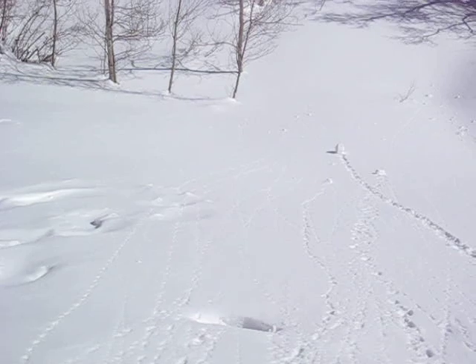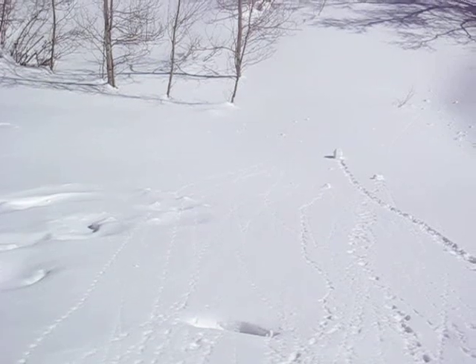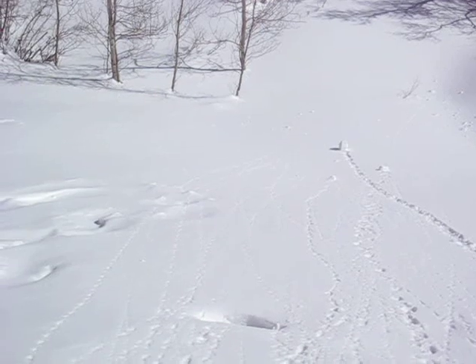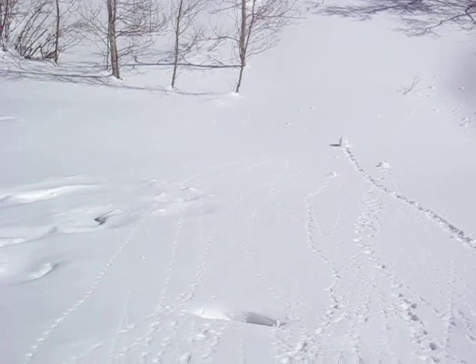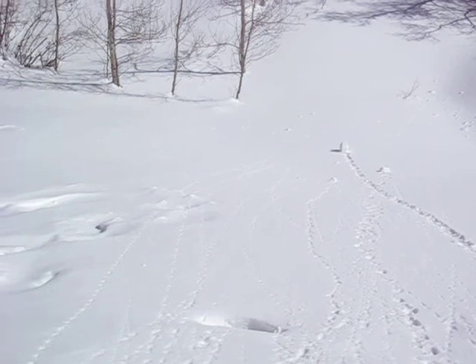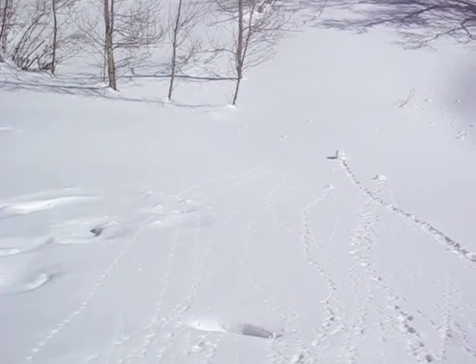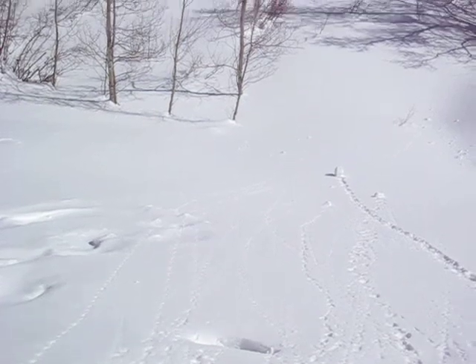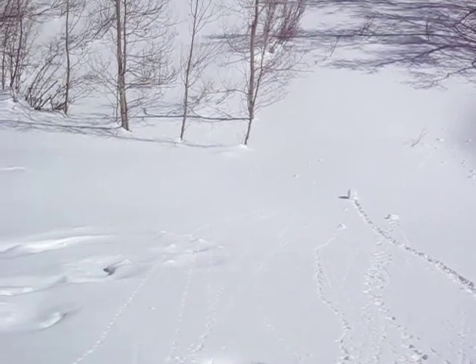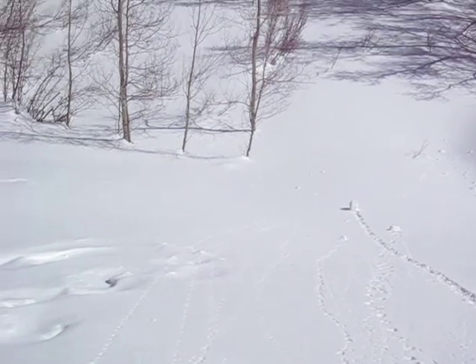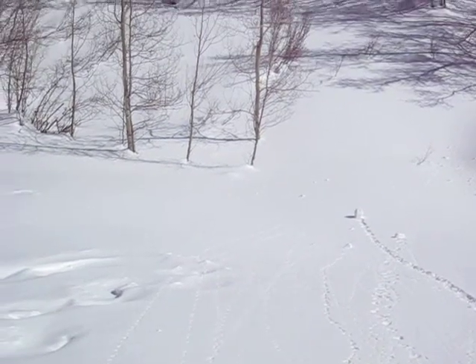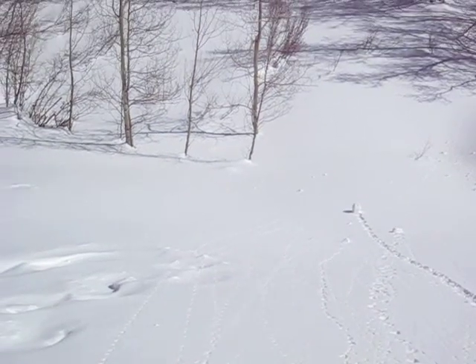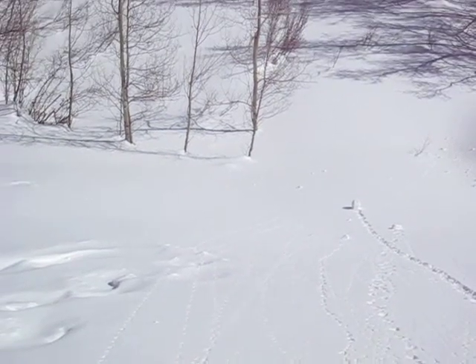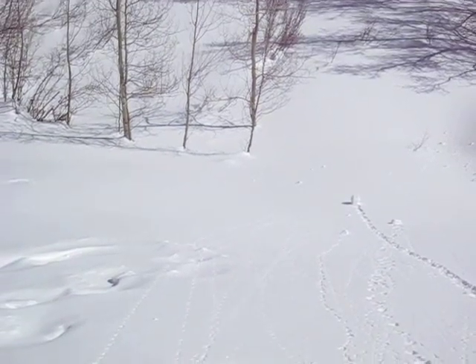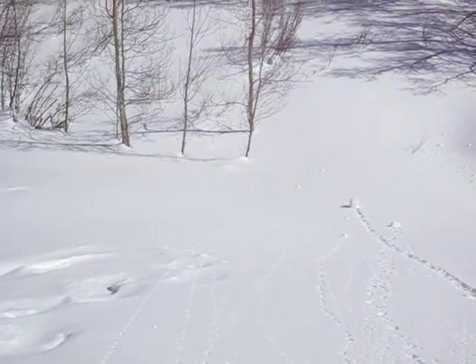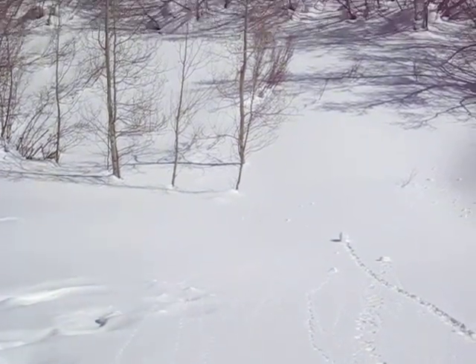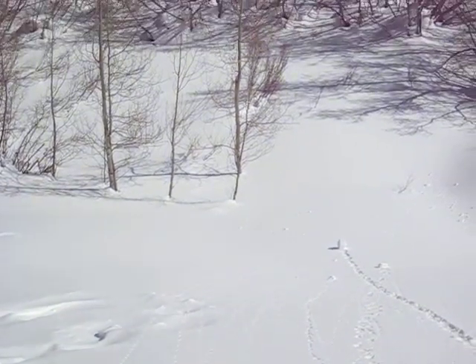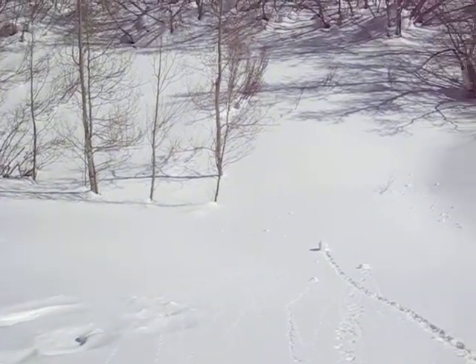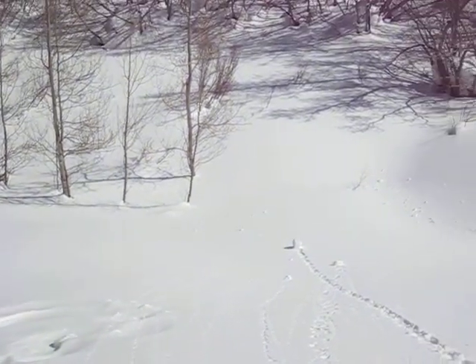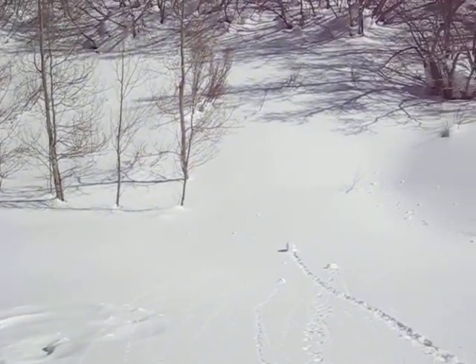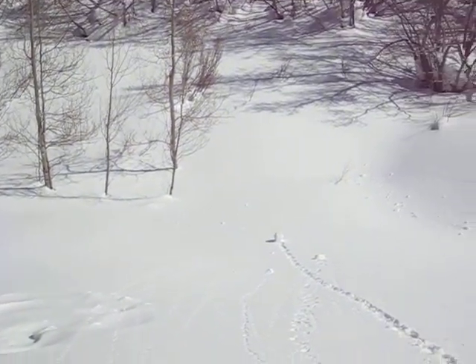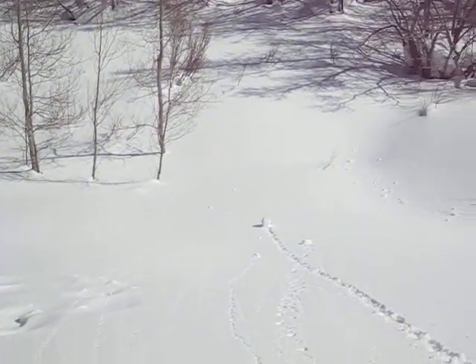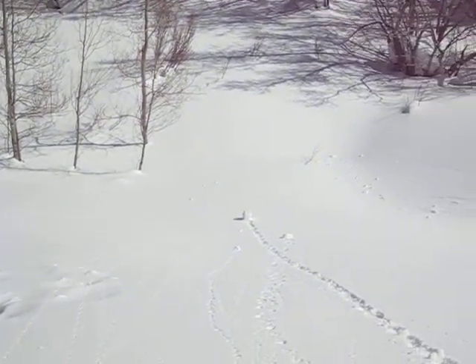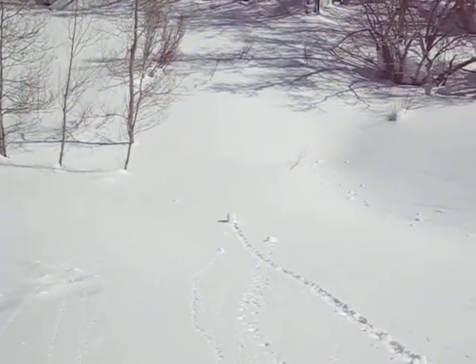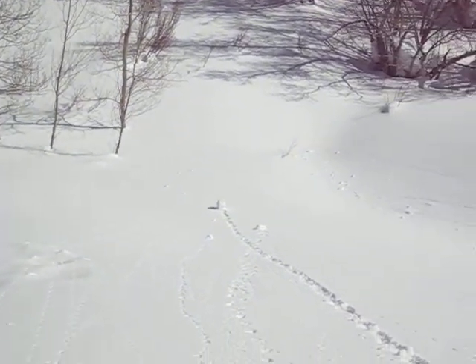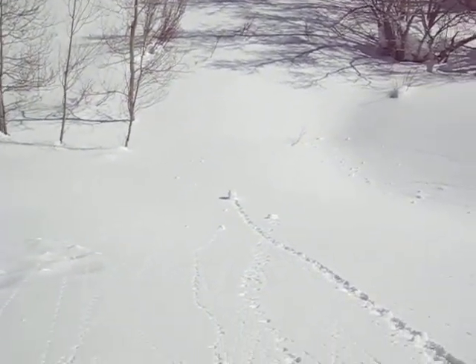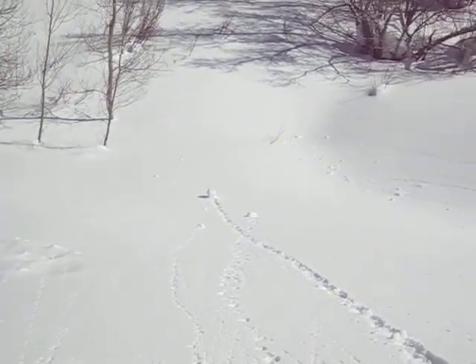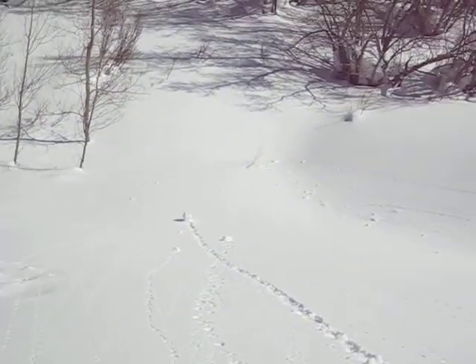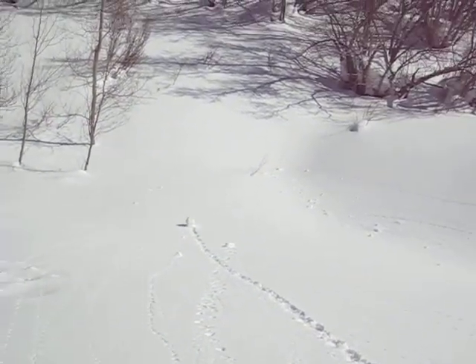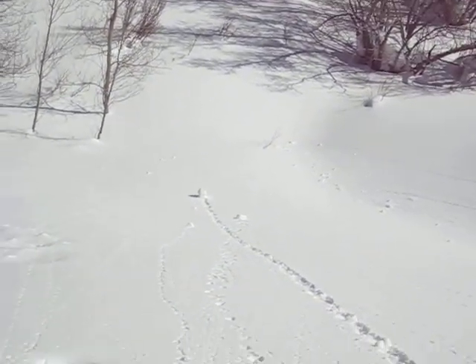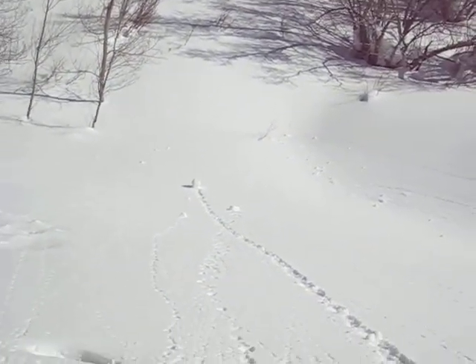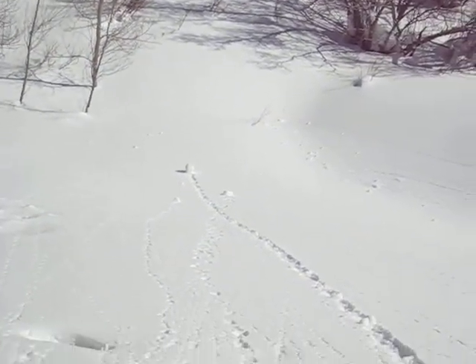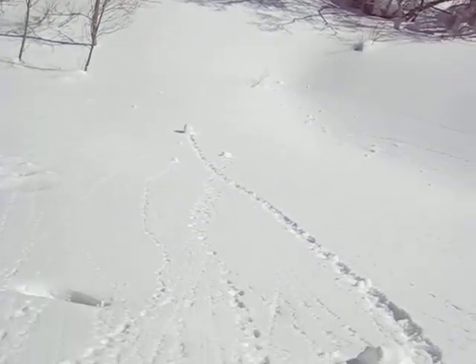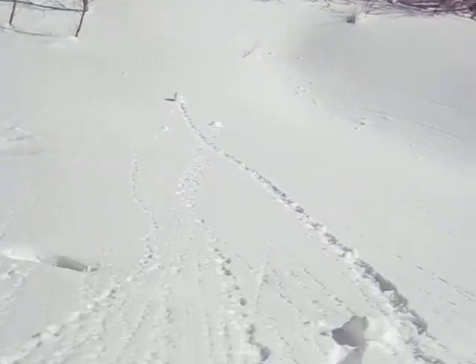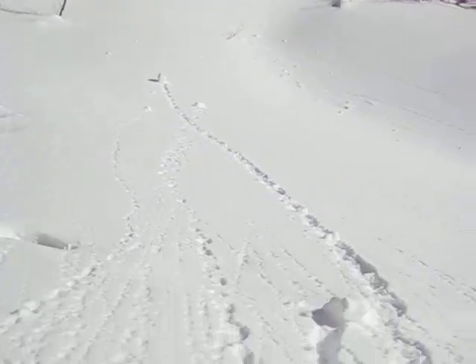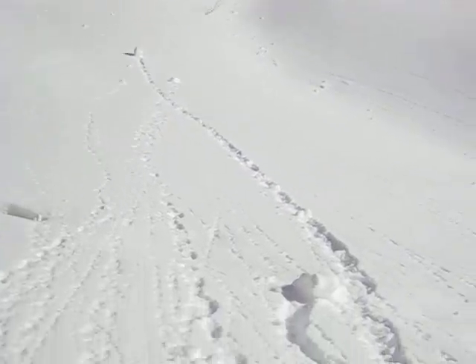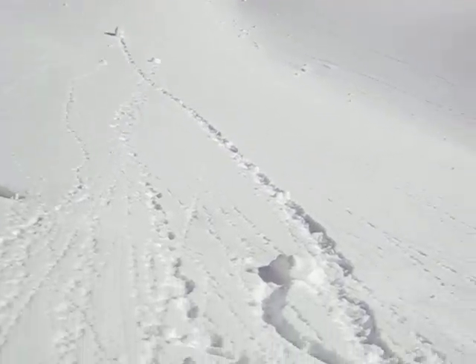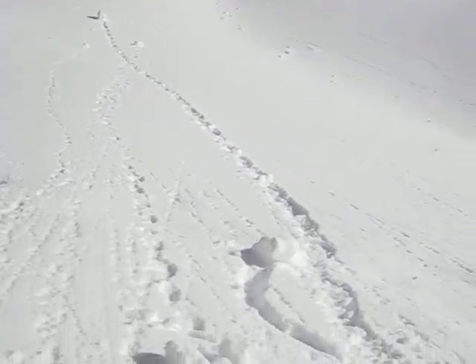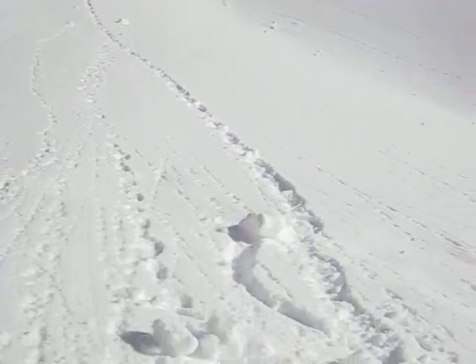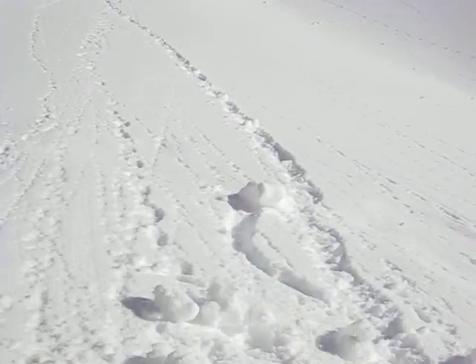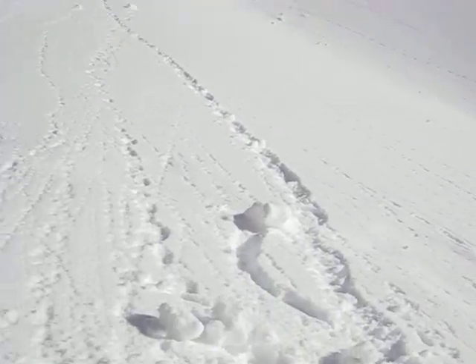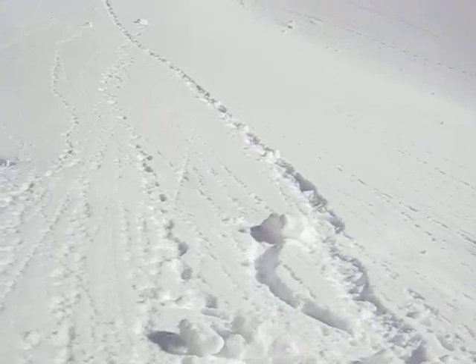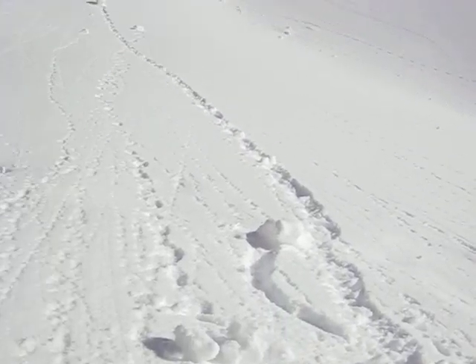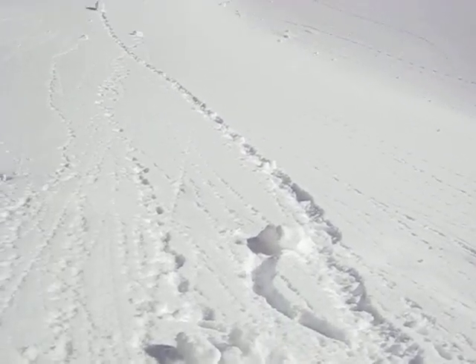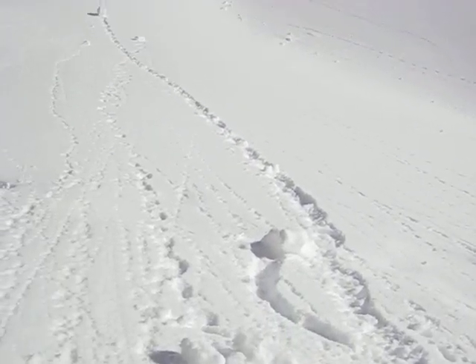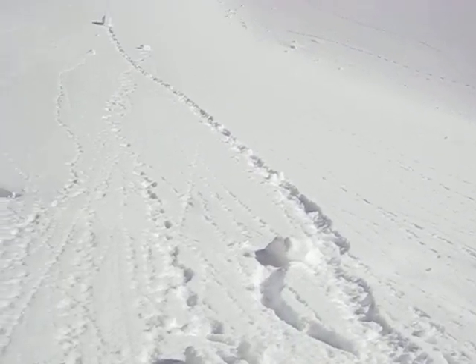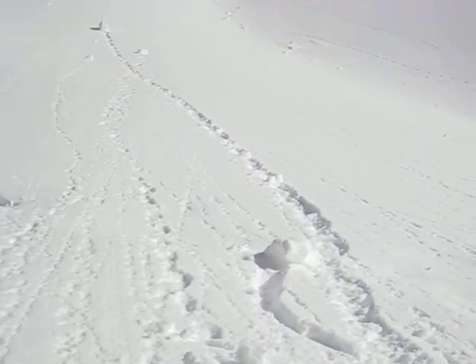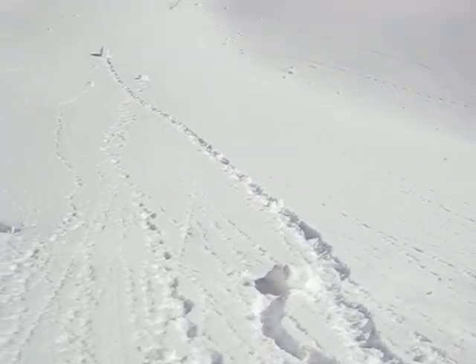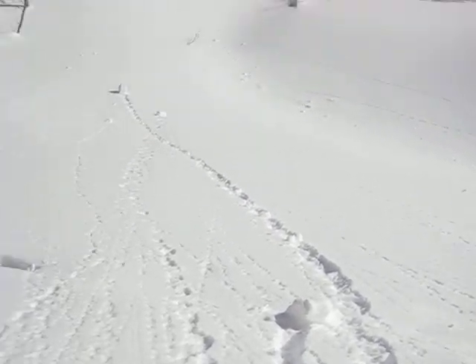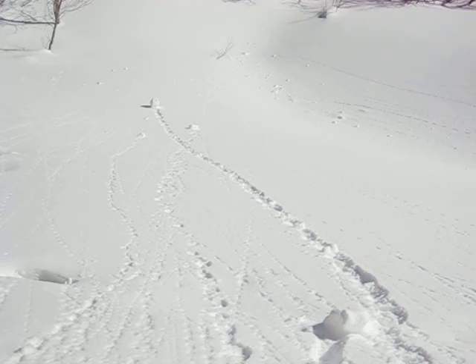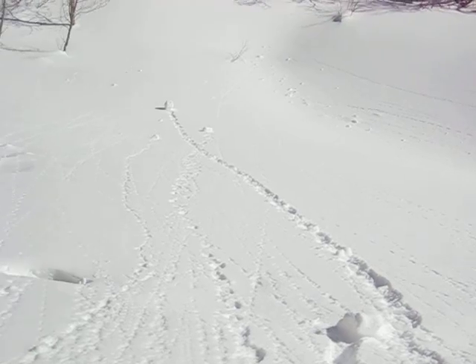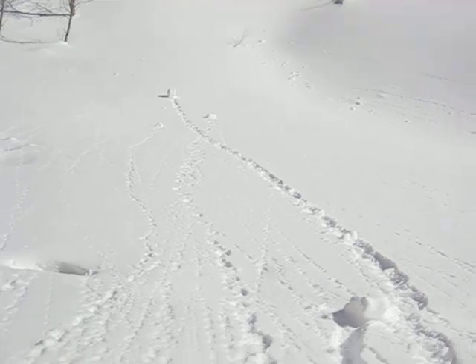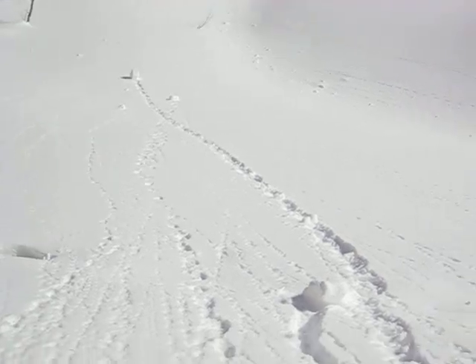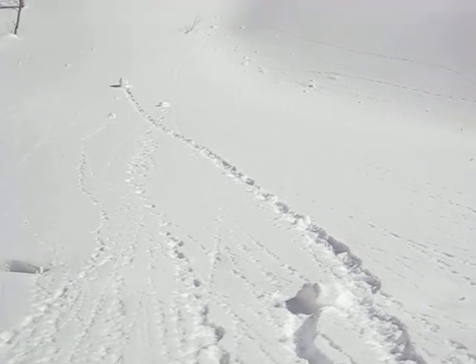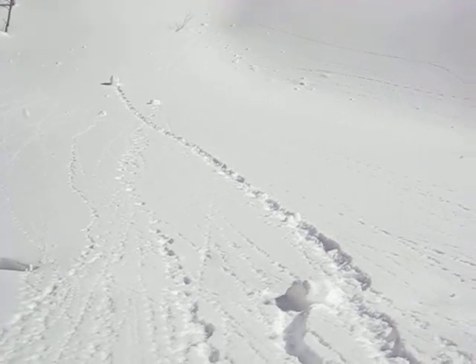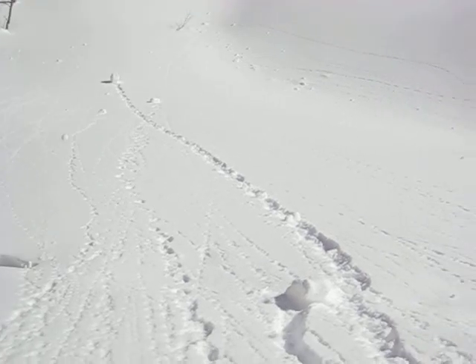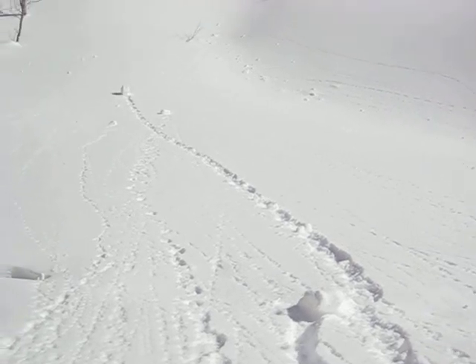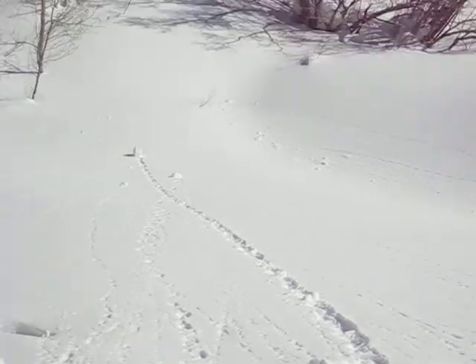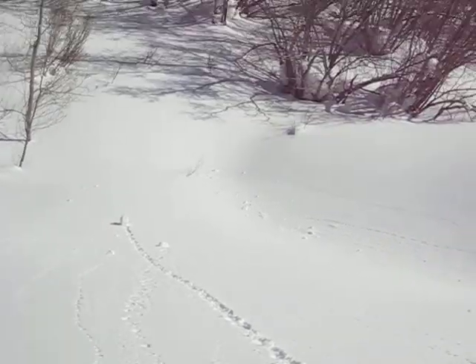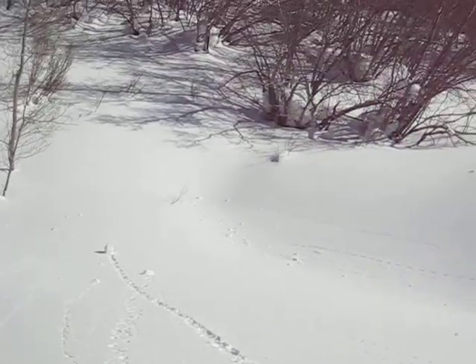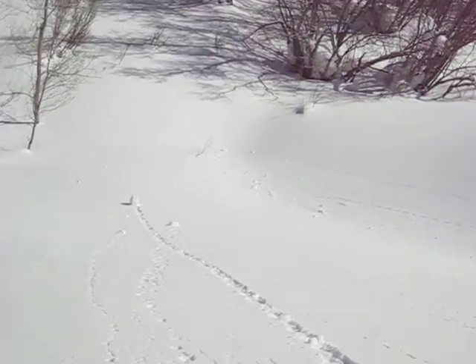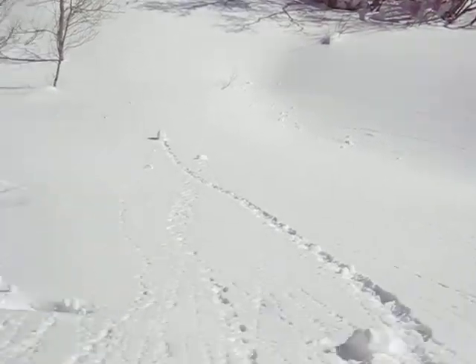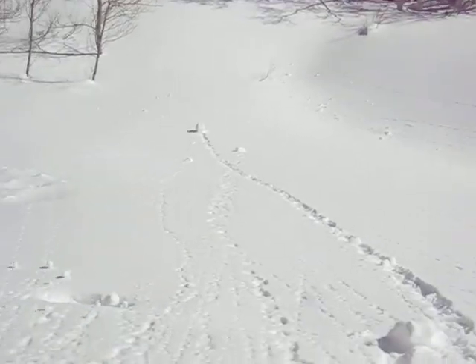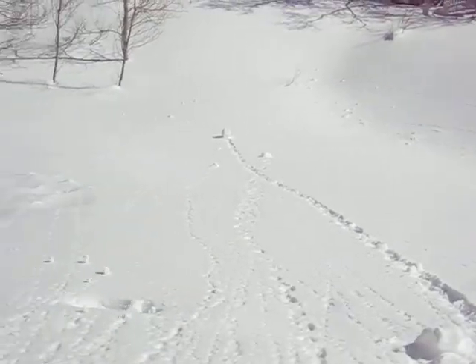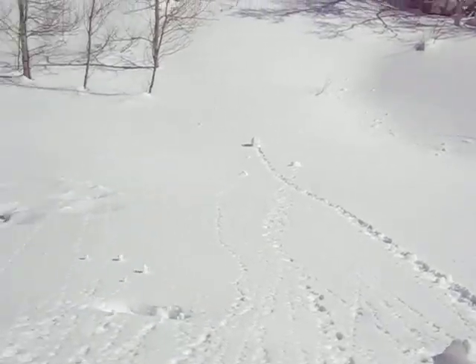This is a fun thing you can do when you're in the snow on a steep hill. You can make a snowball roll downhill.